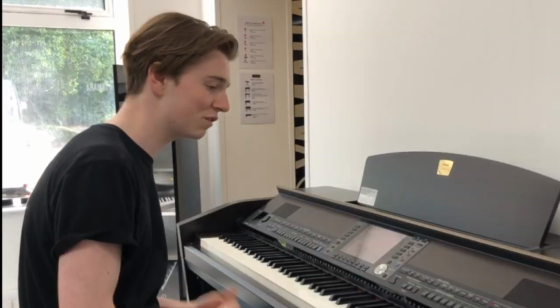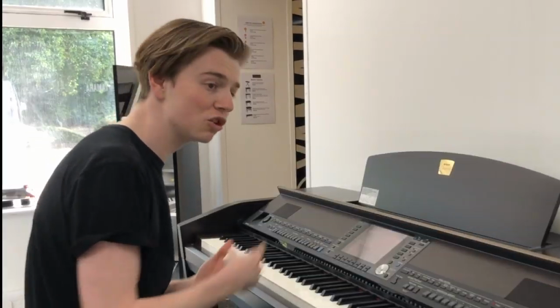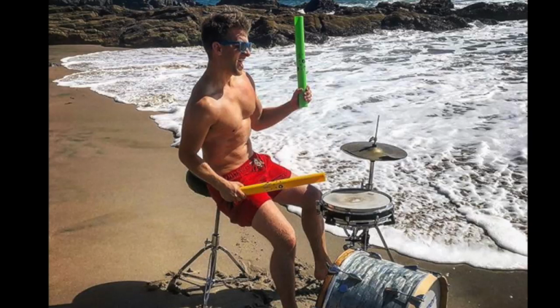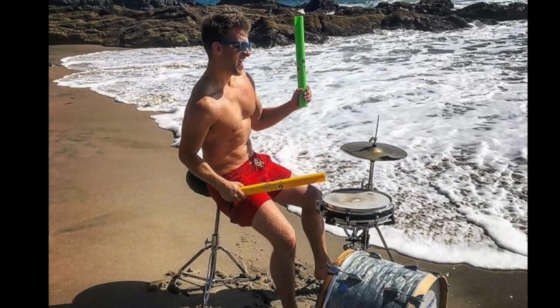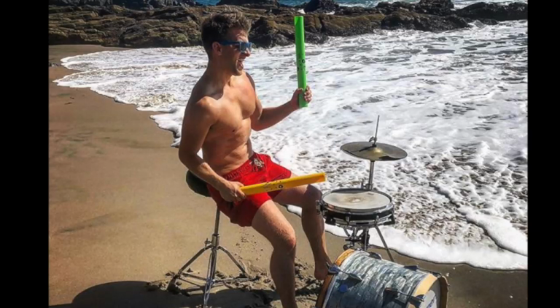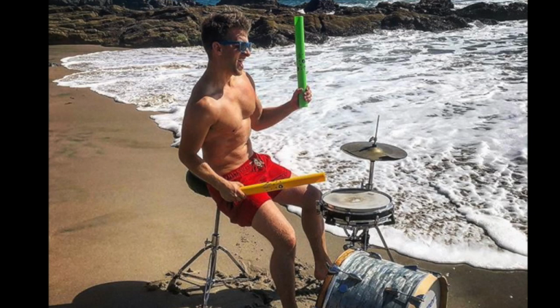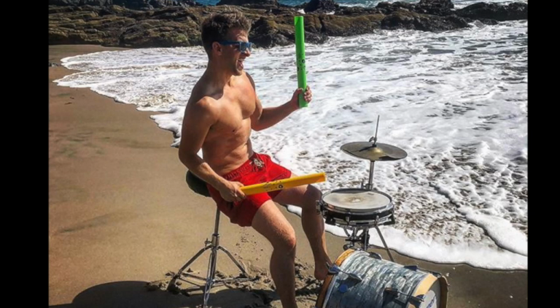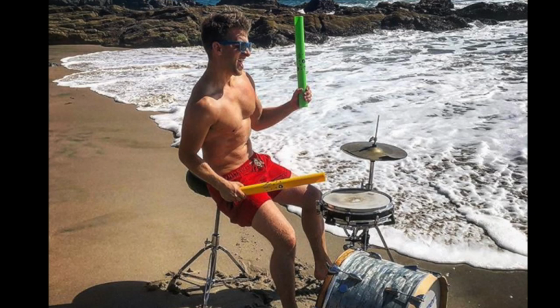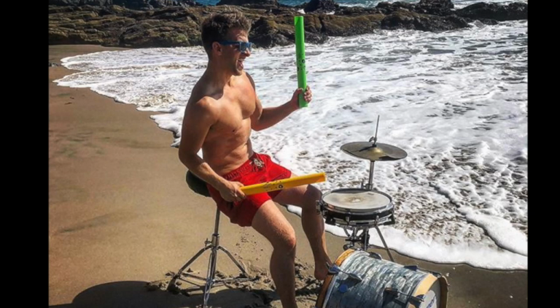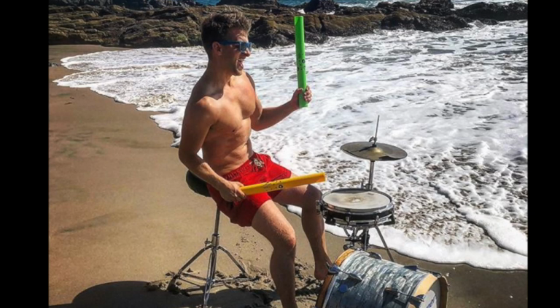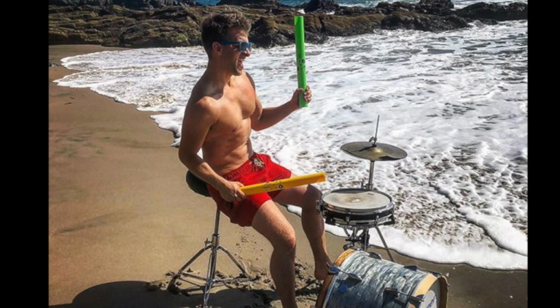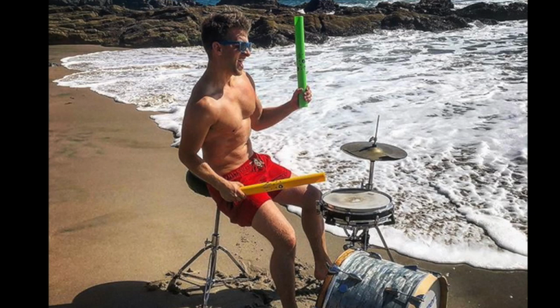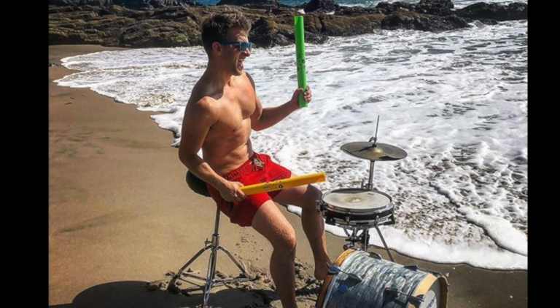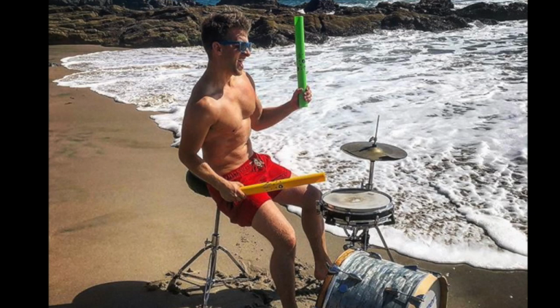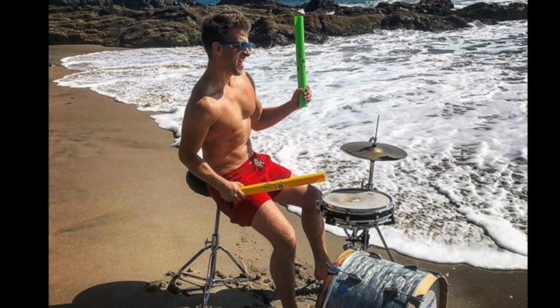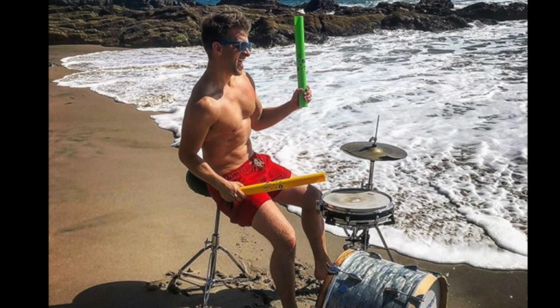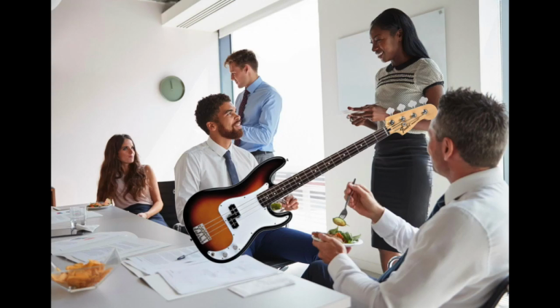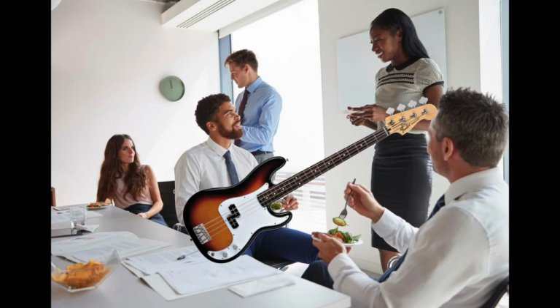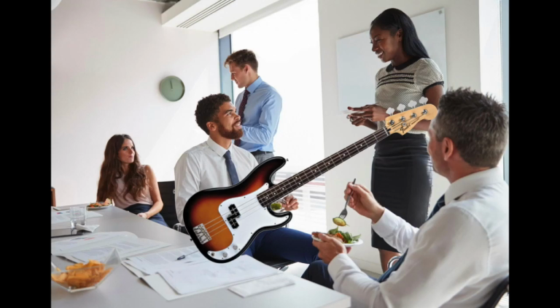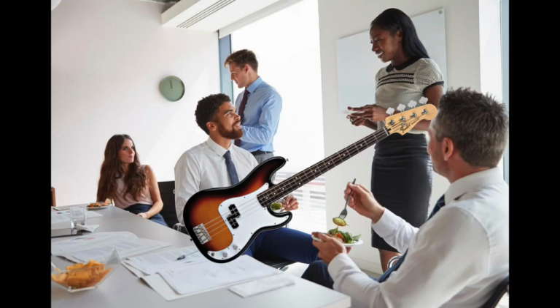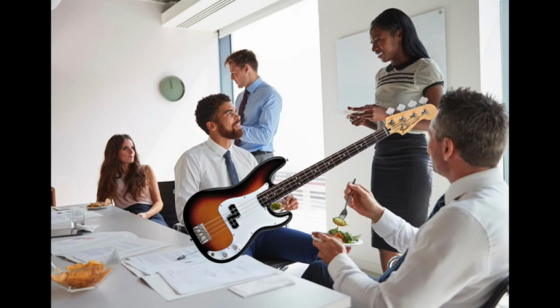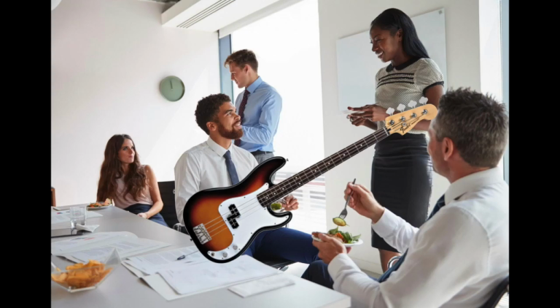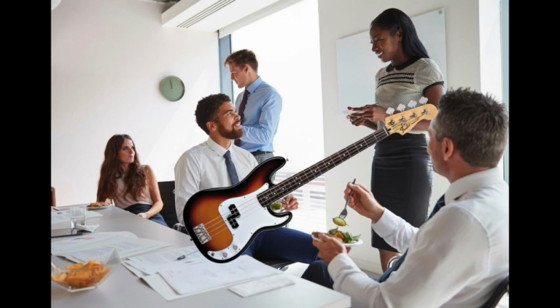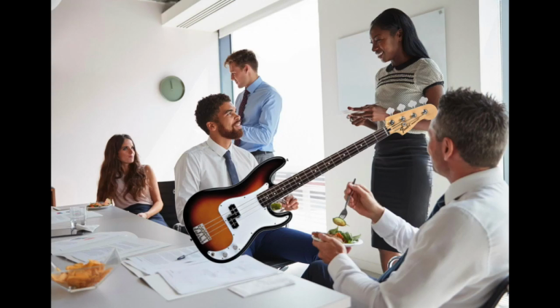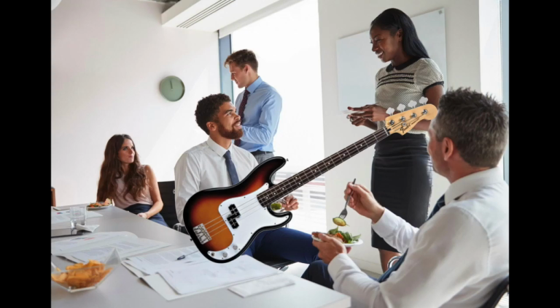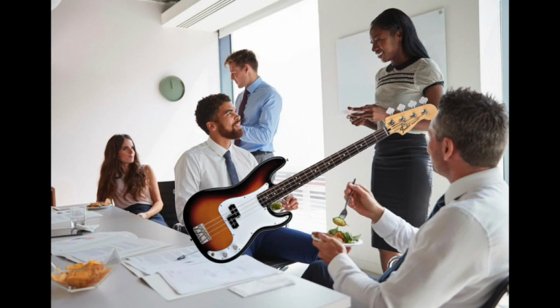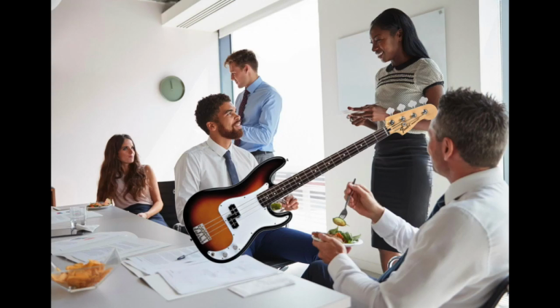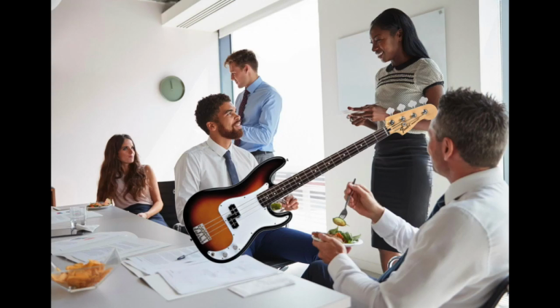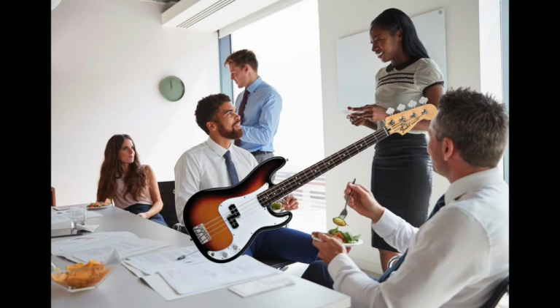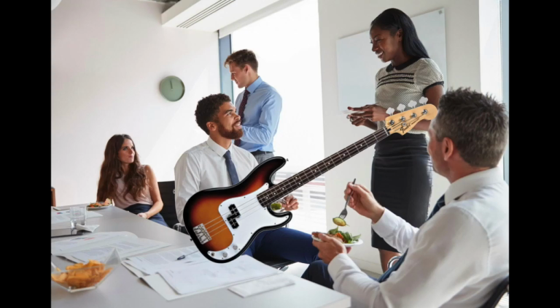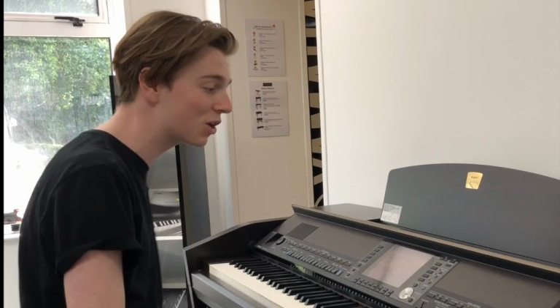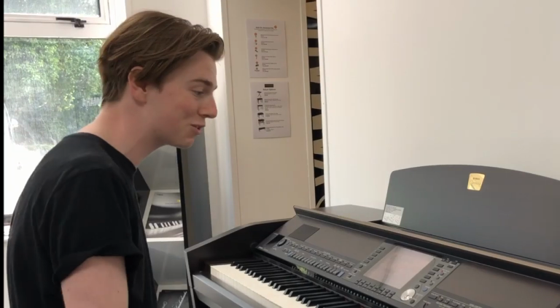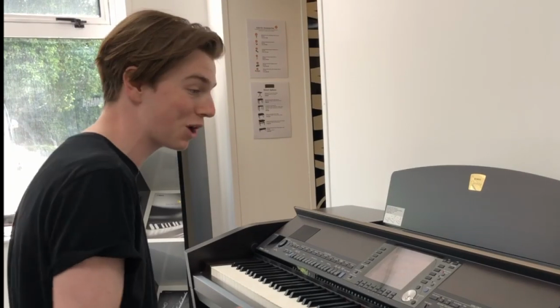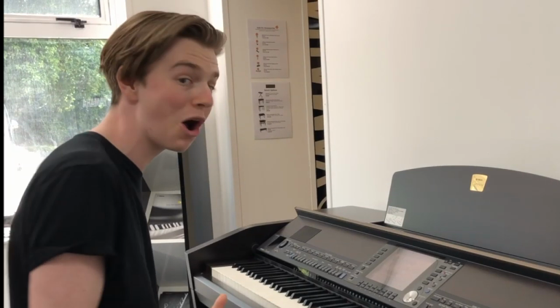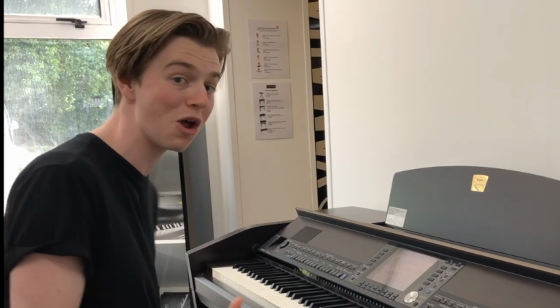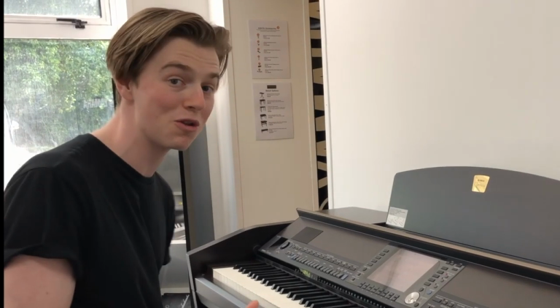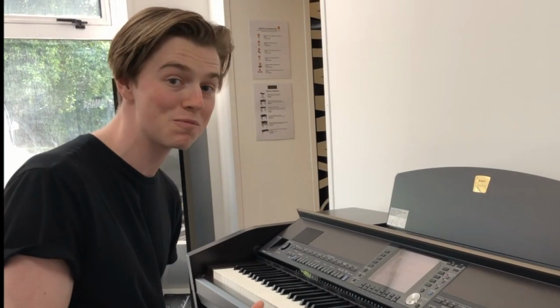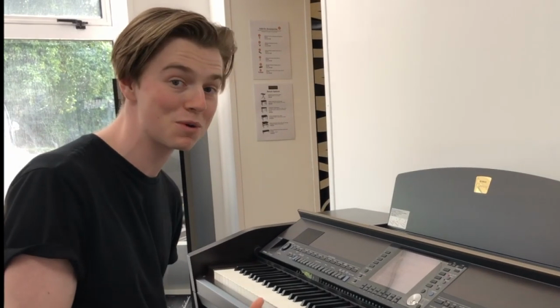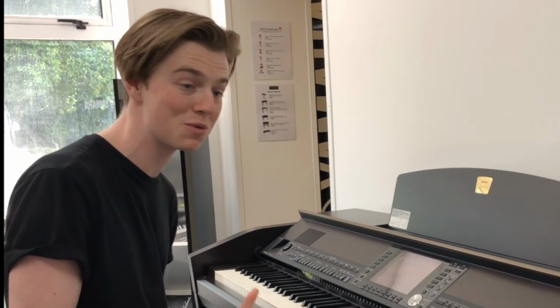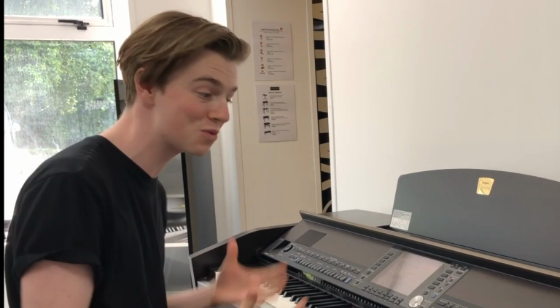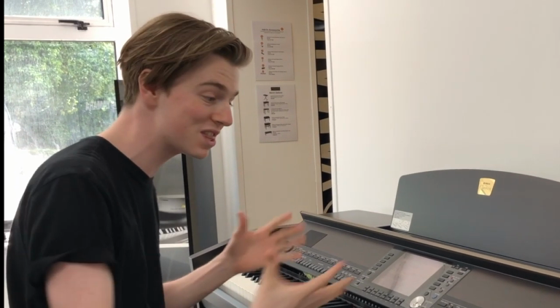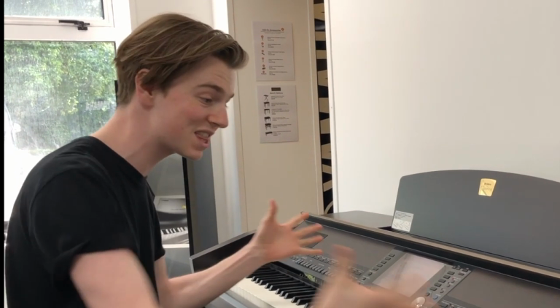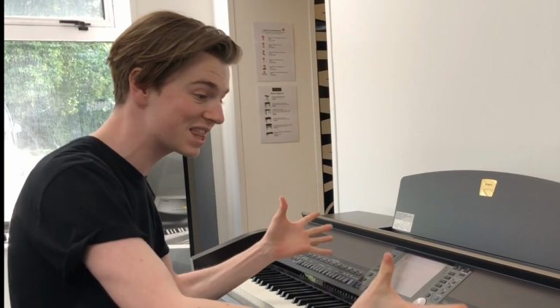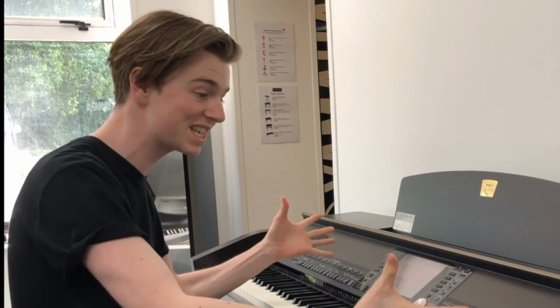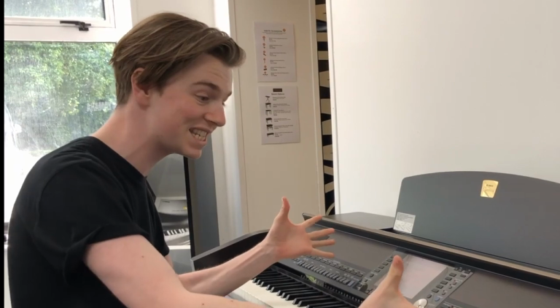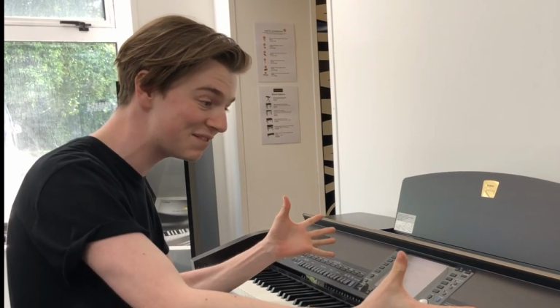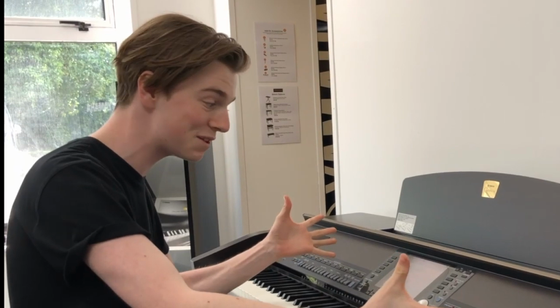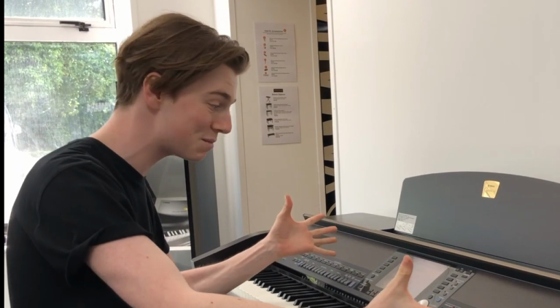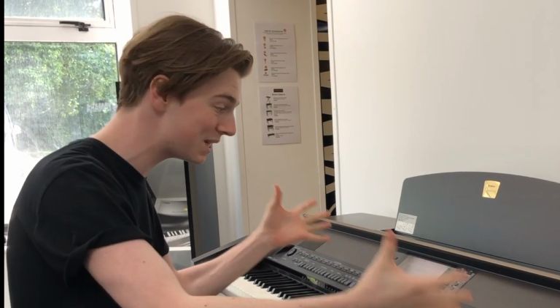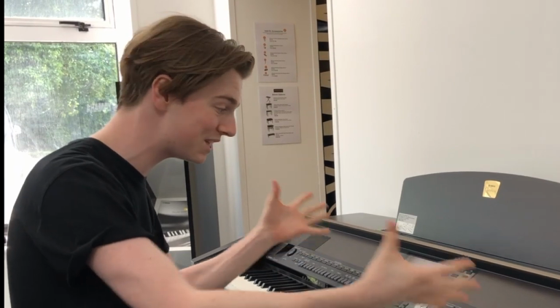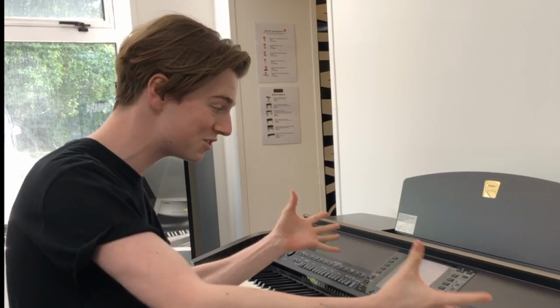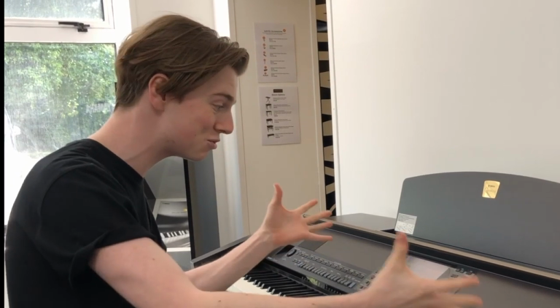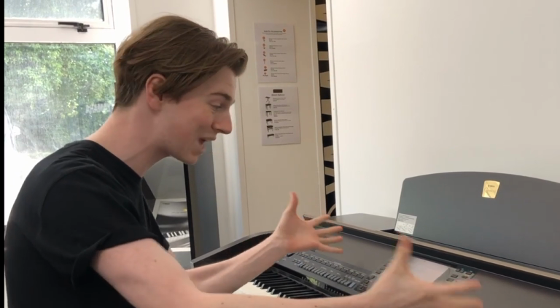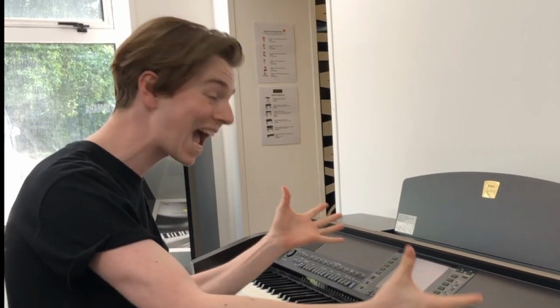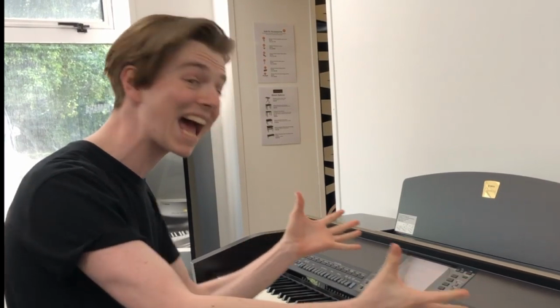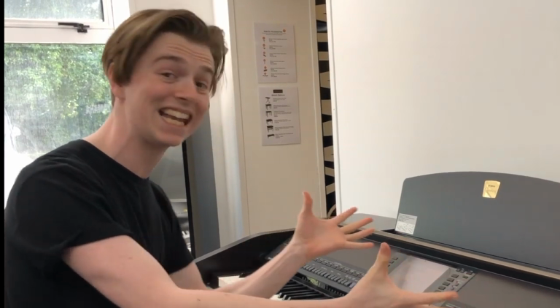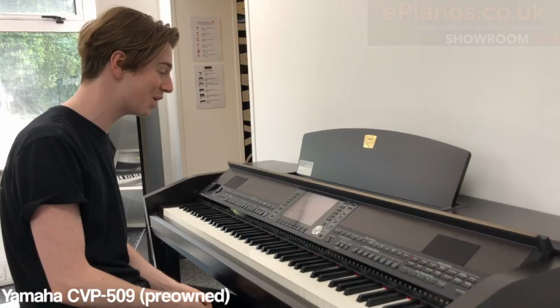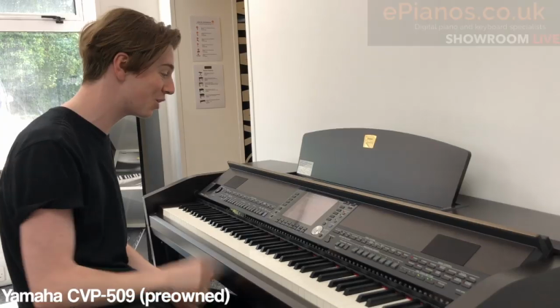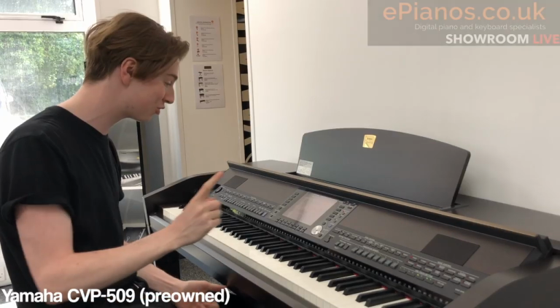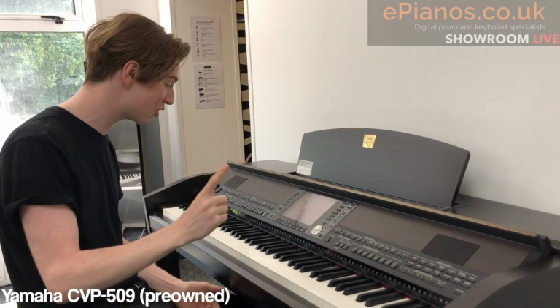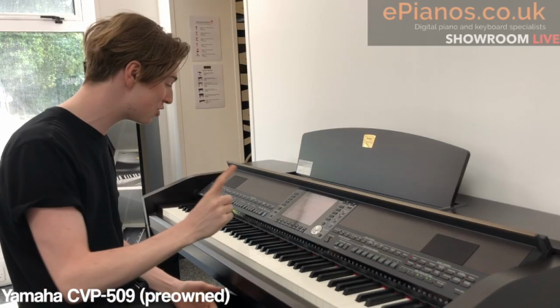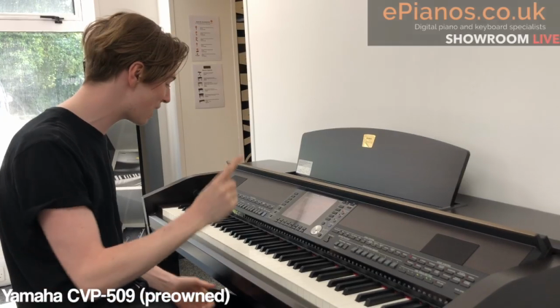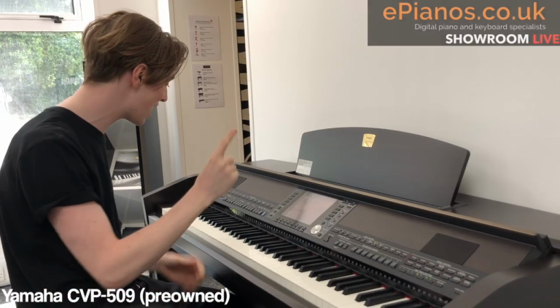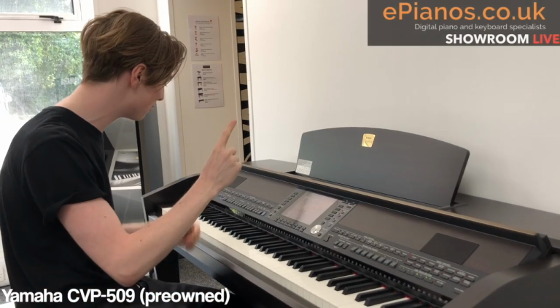And if your drummer friend's on holiday and your bass player's at work, you can't — but with the CVPs you can. And I'll show you how.